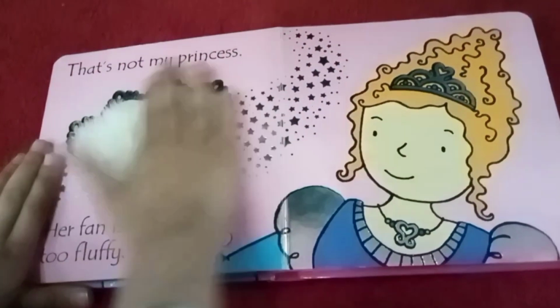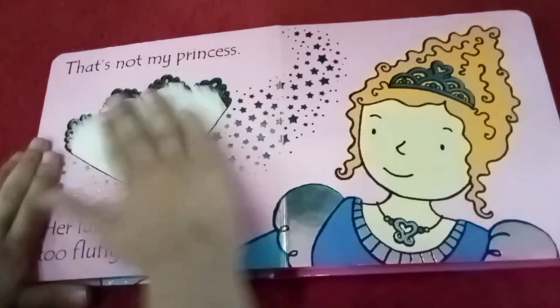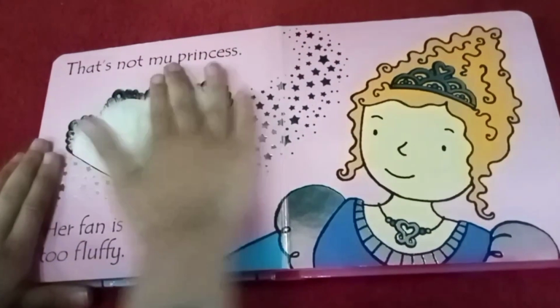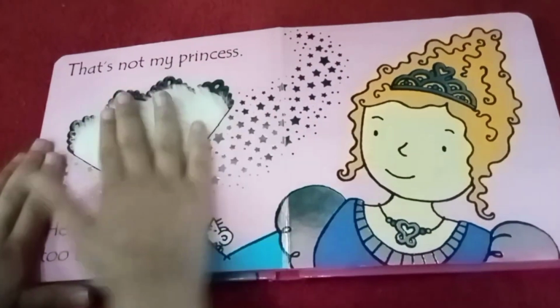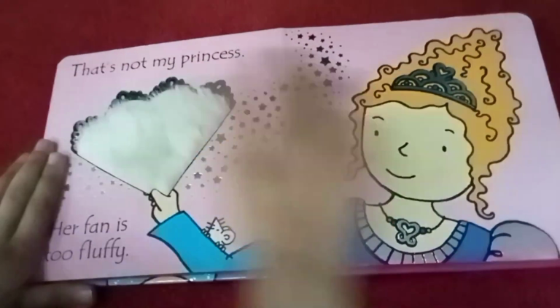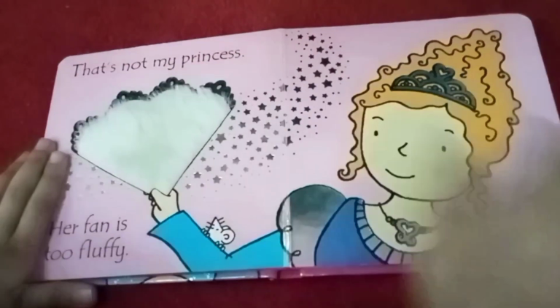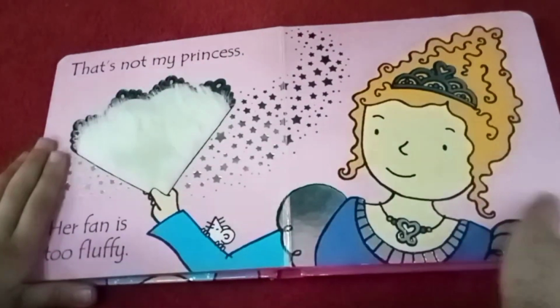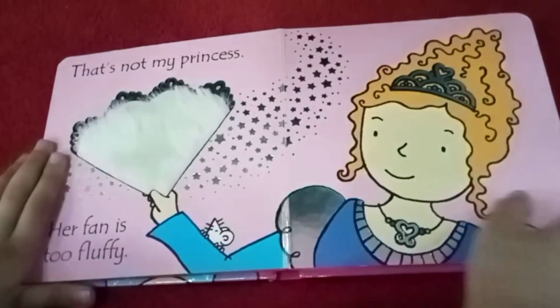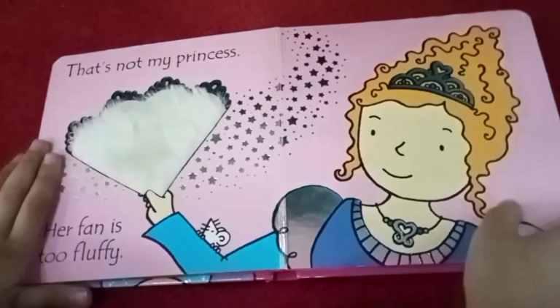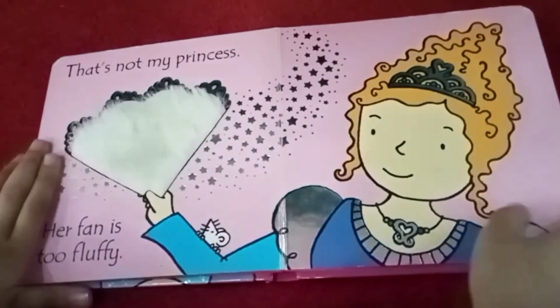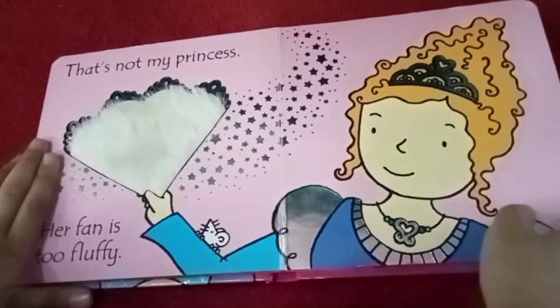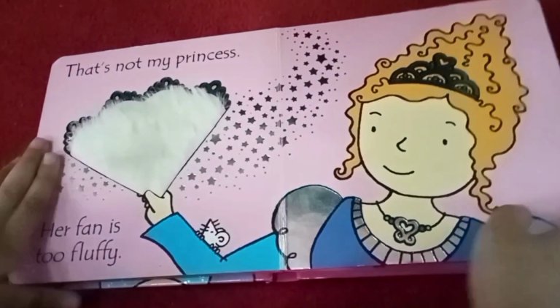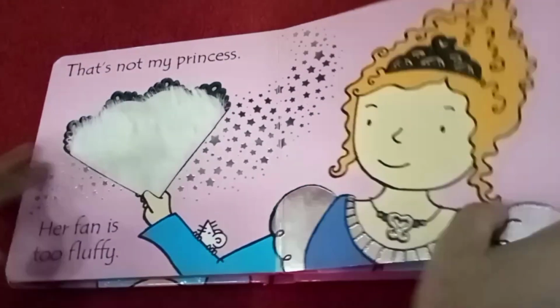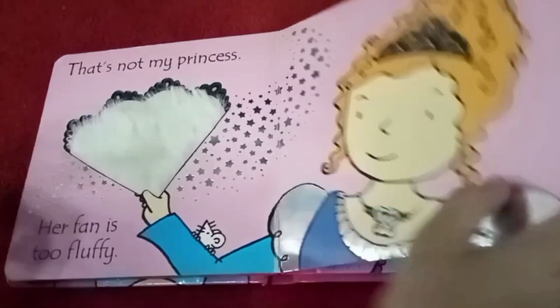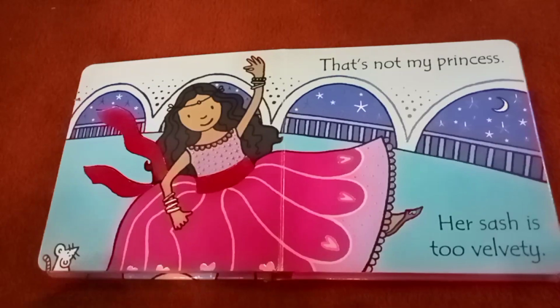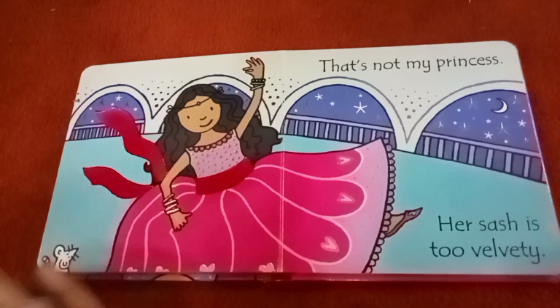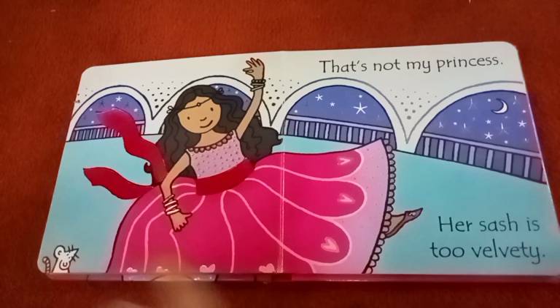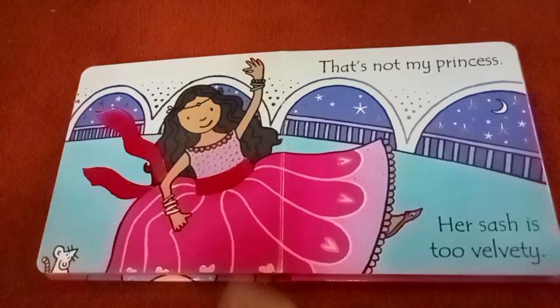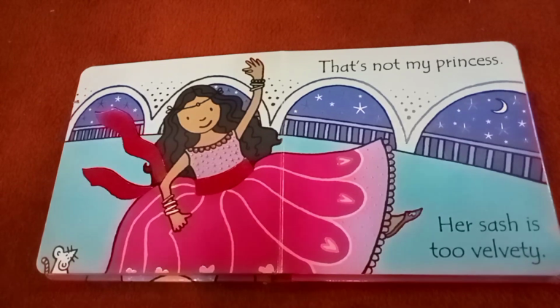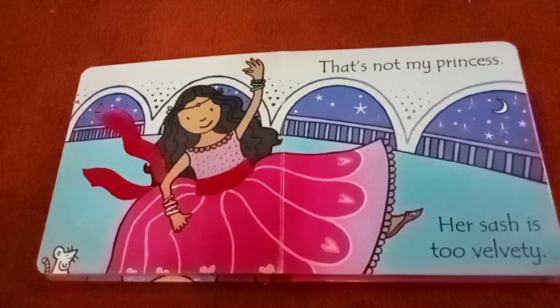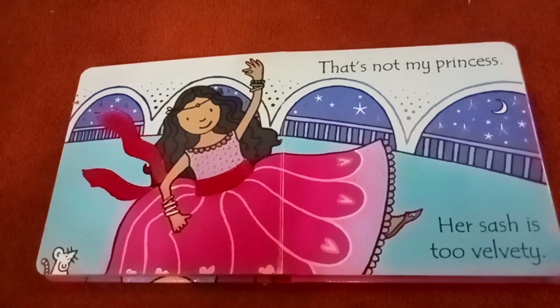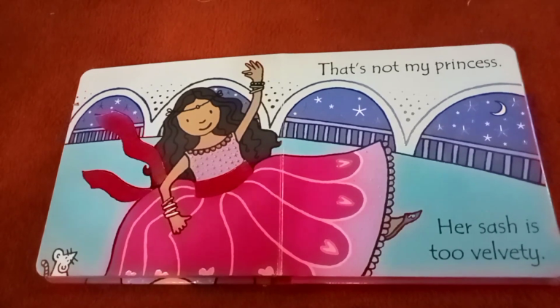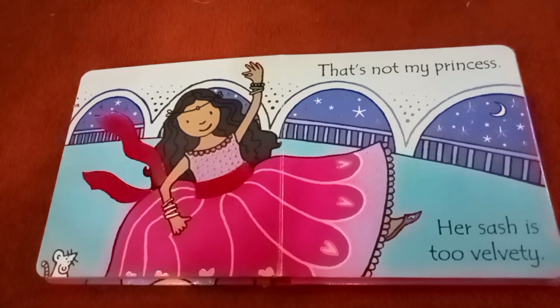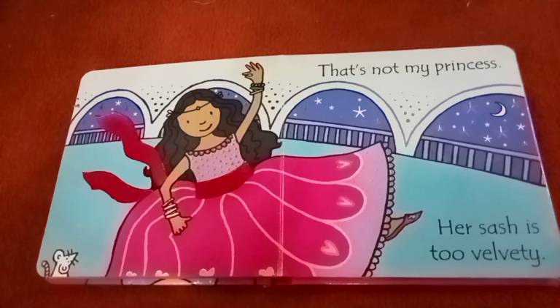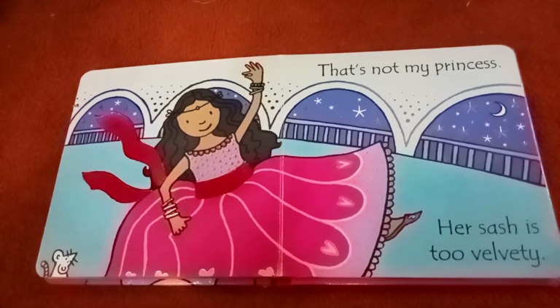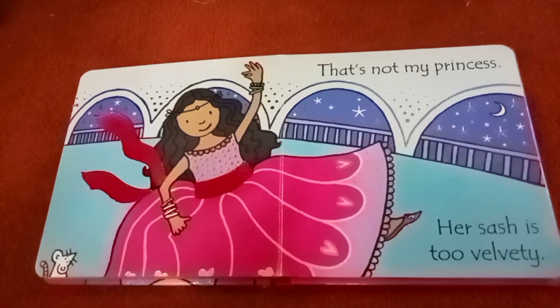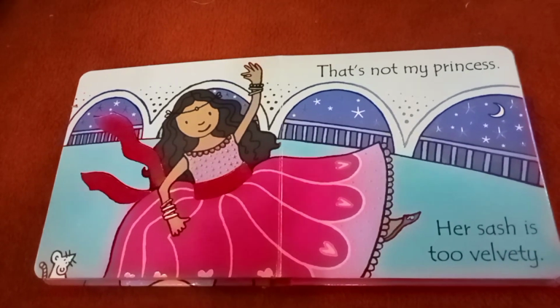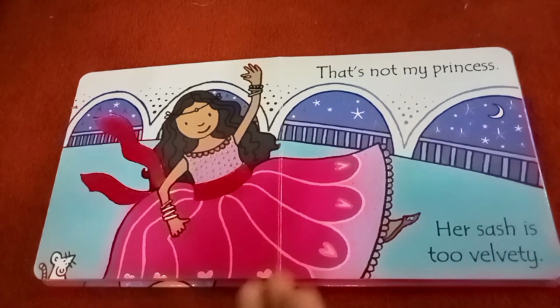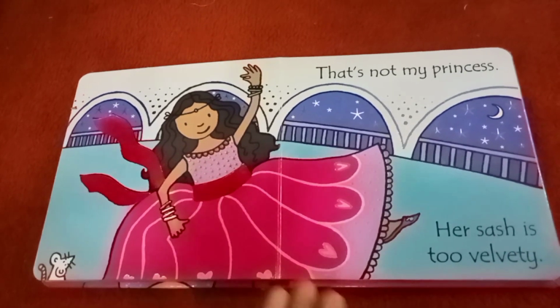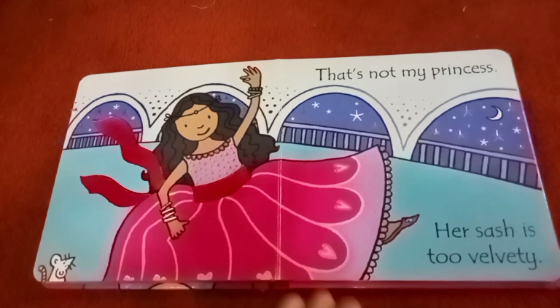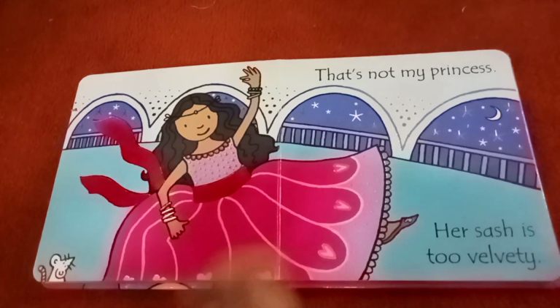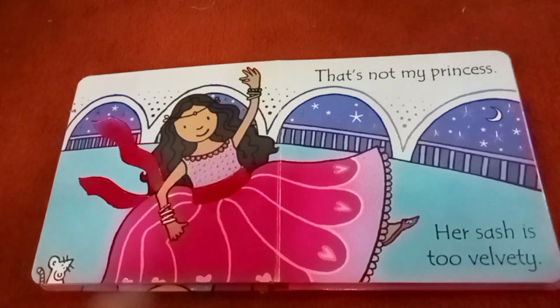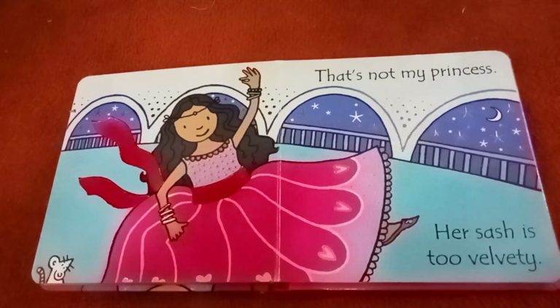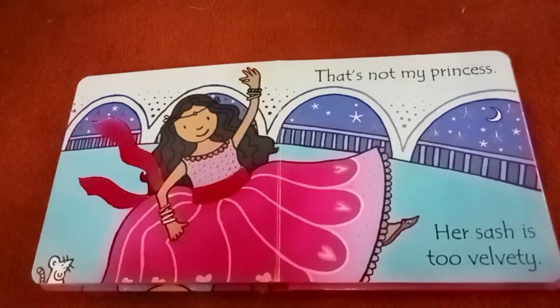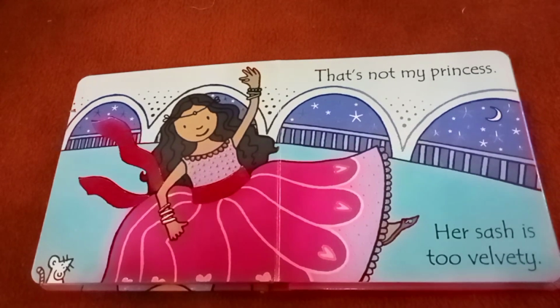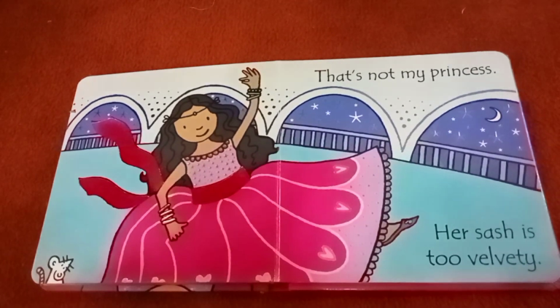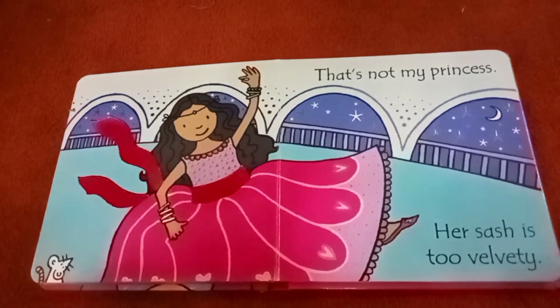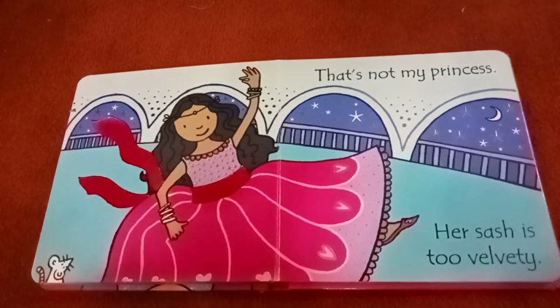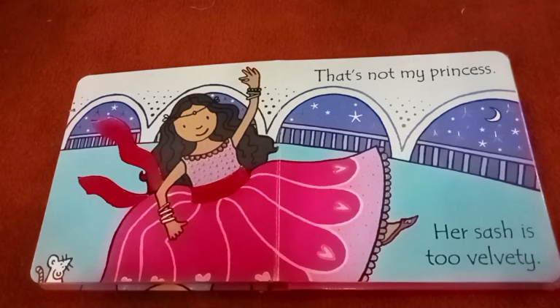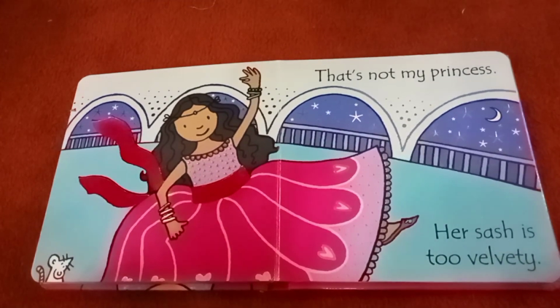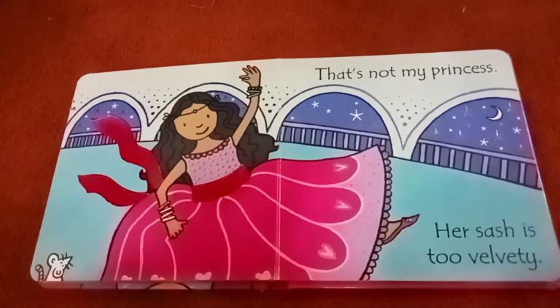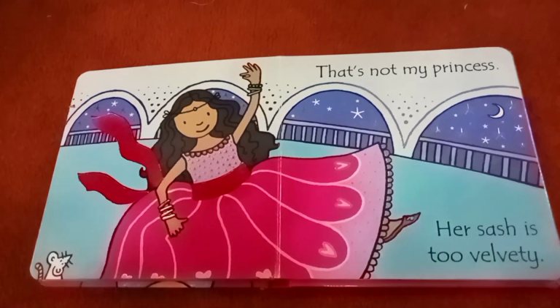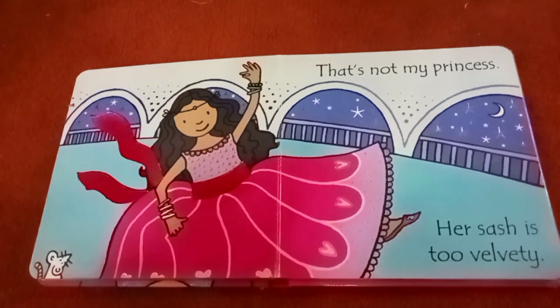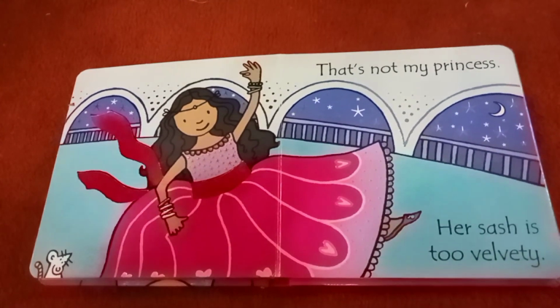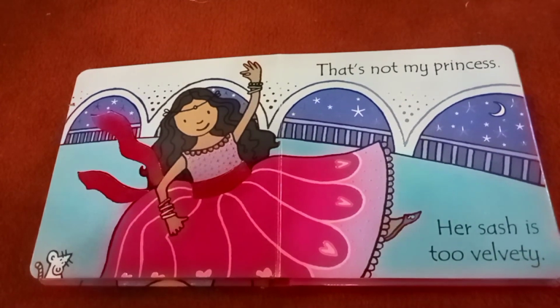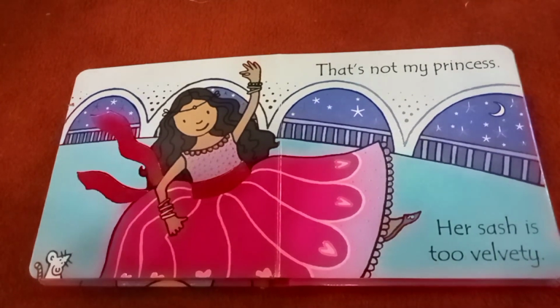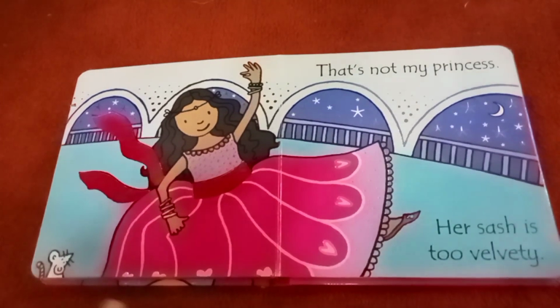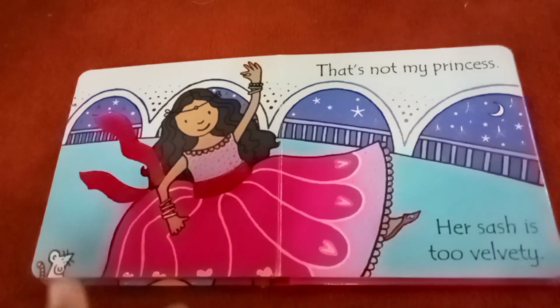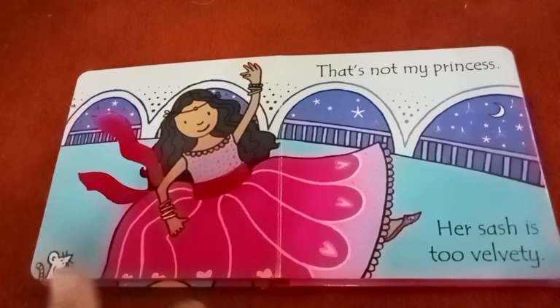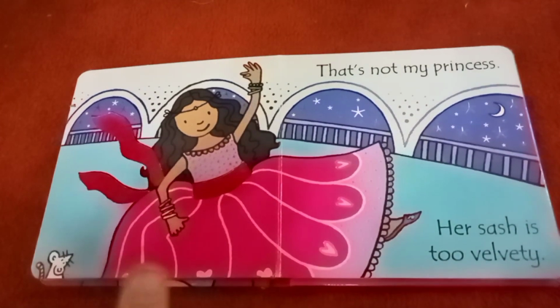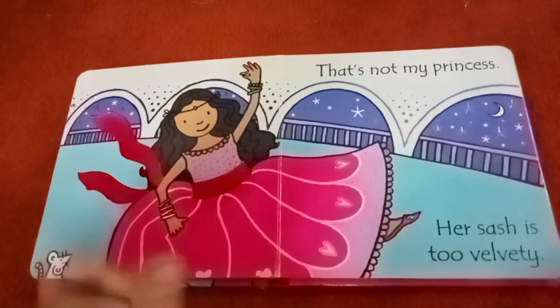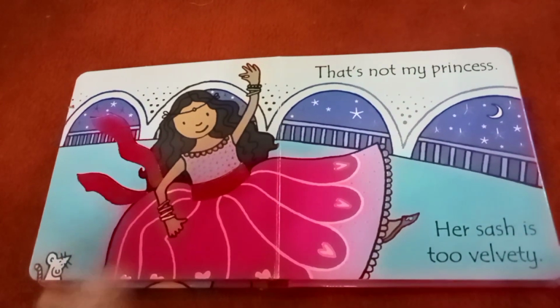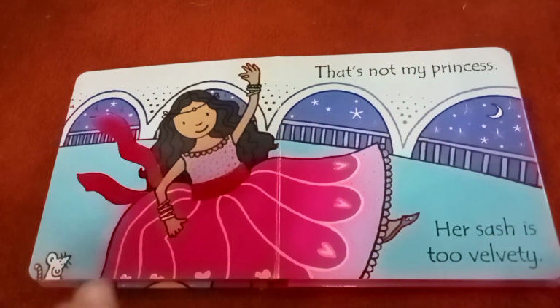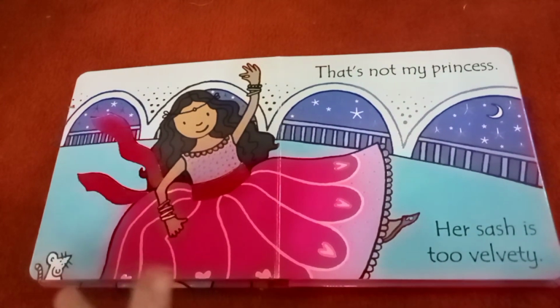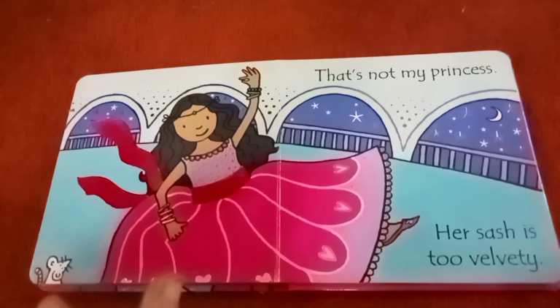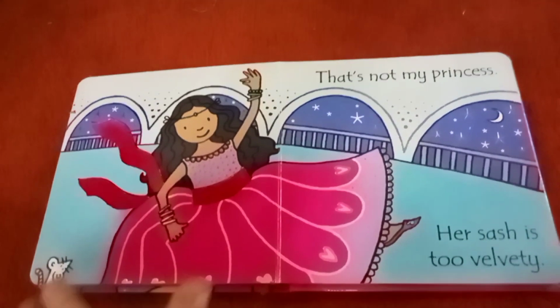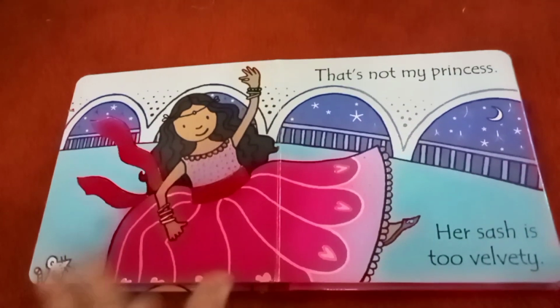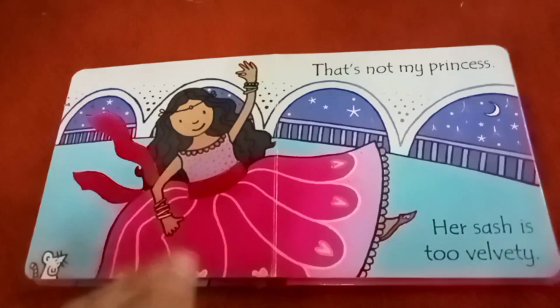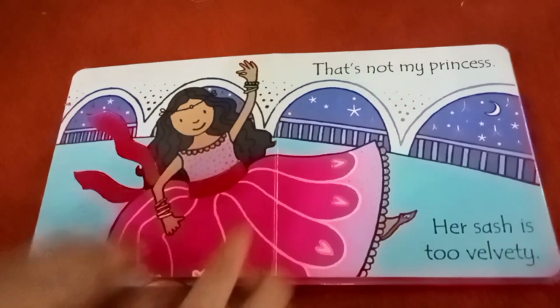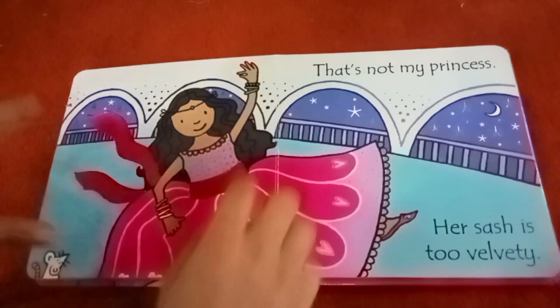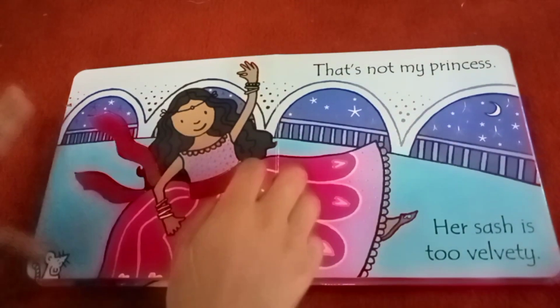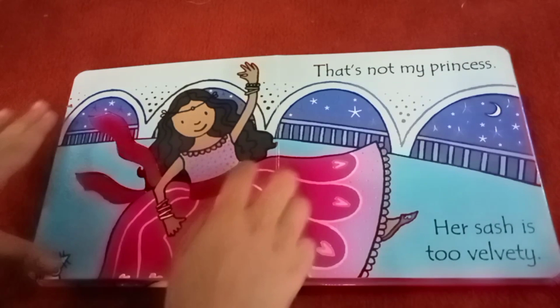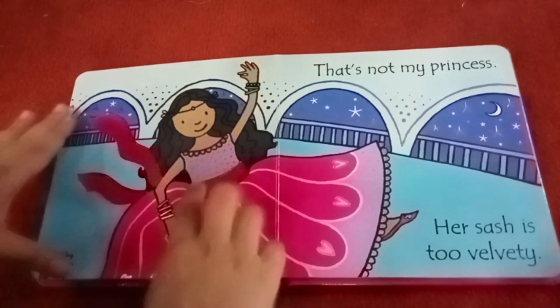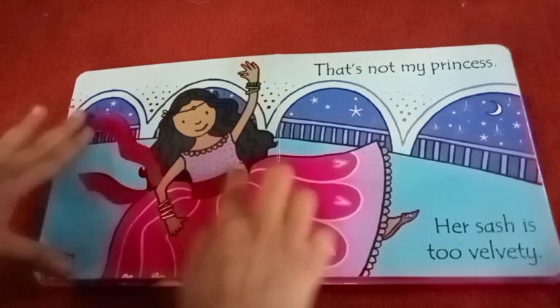Wow, I like it. That's not my princess, her sash is too velvety.